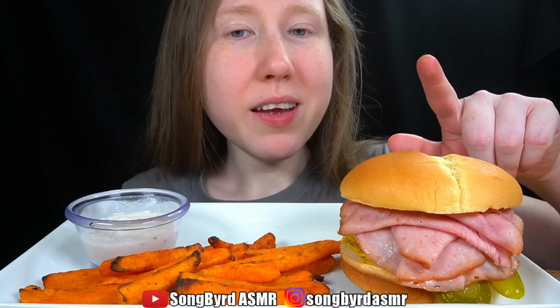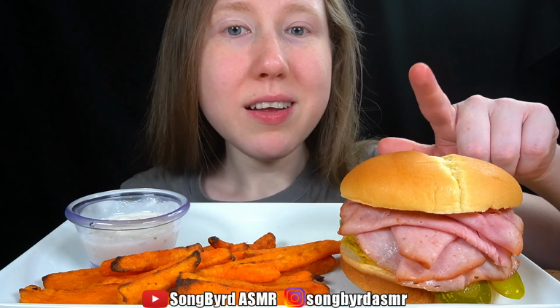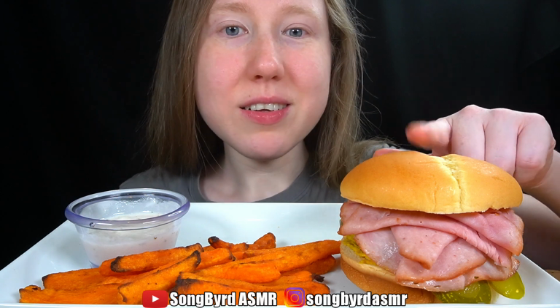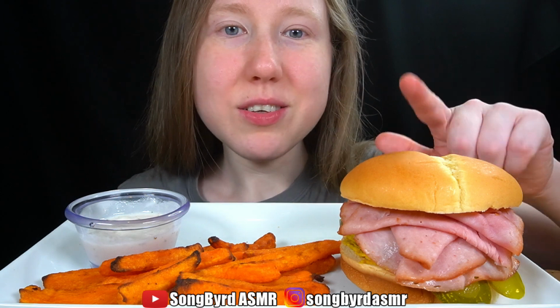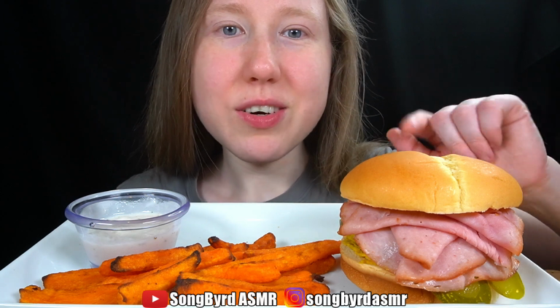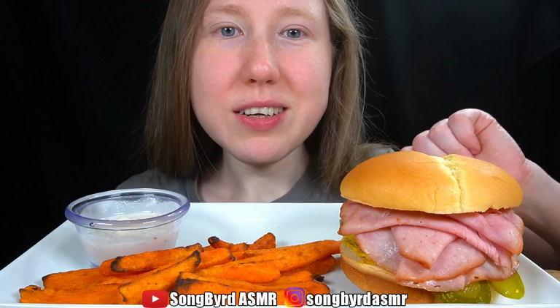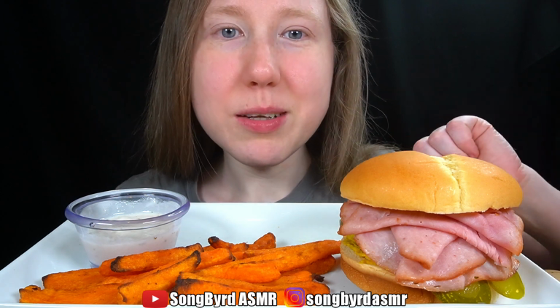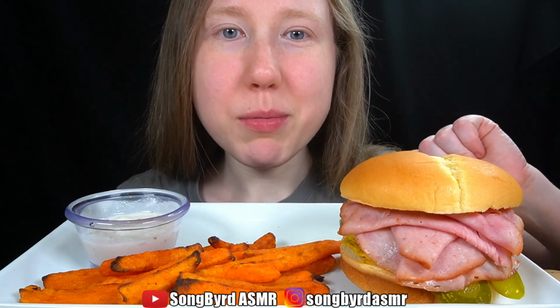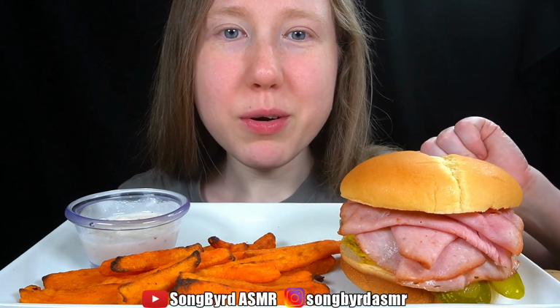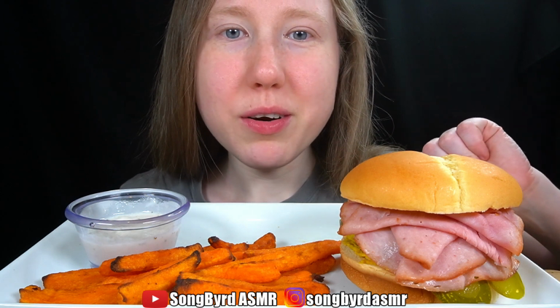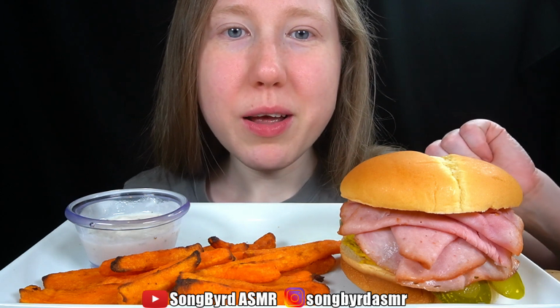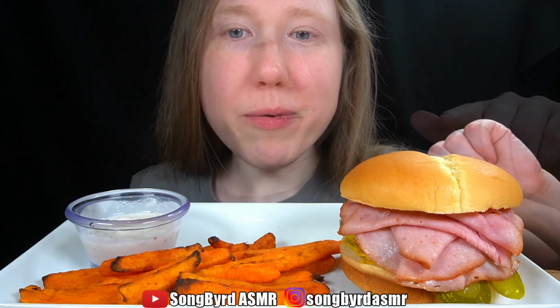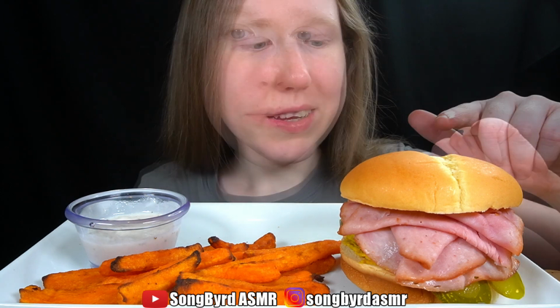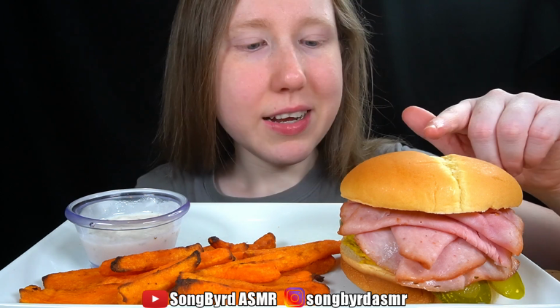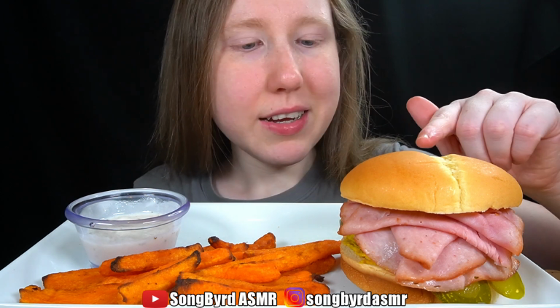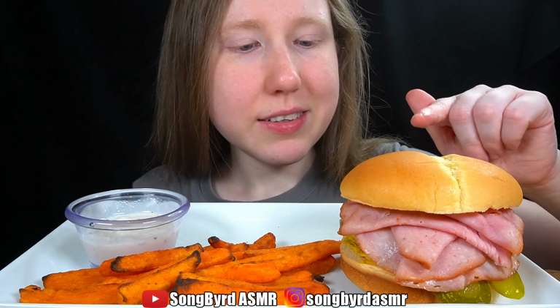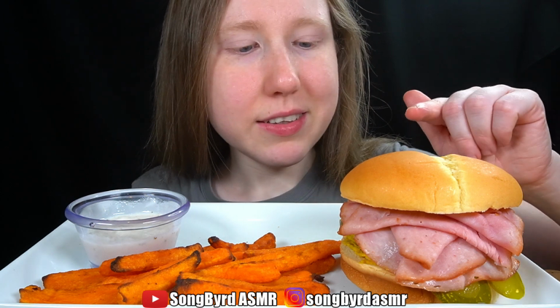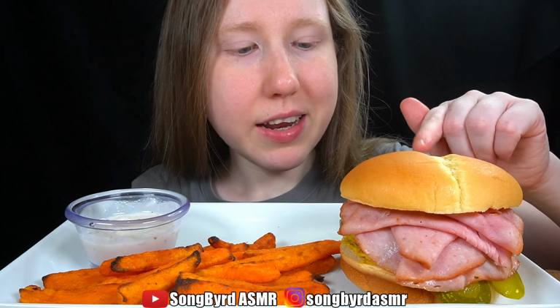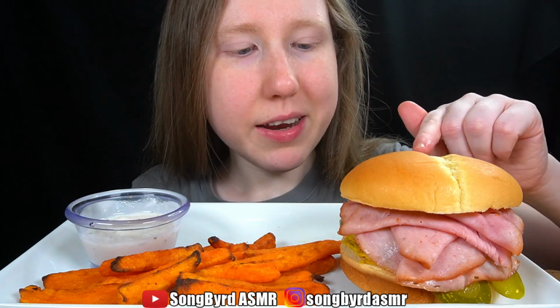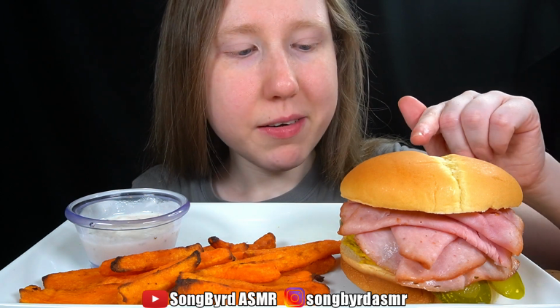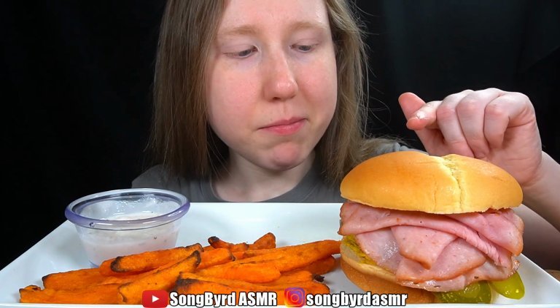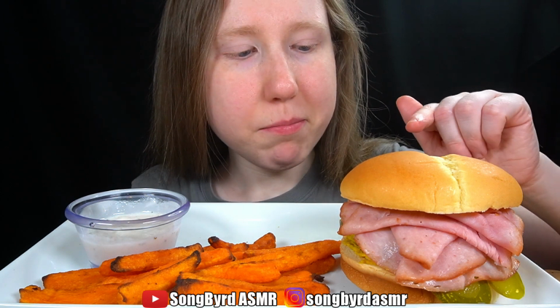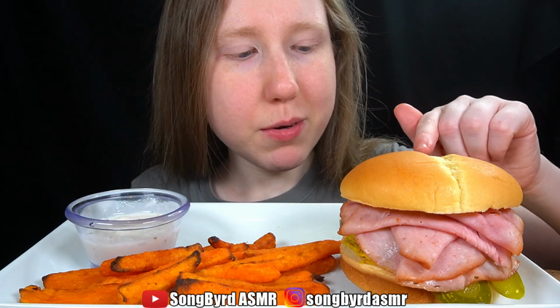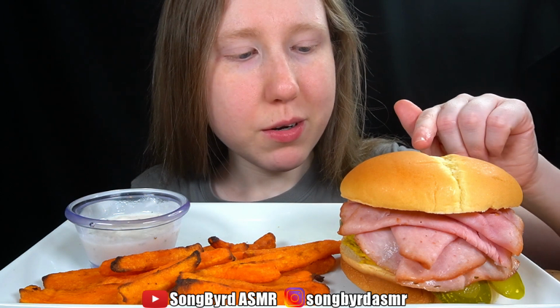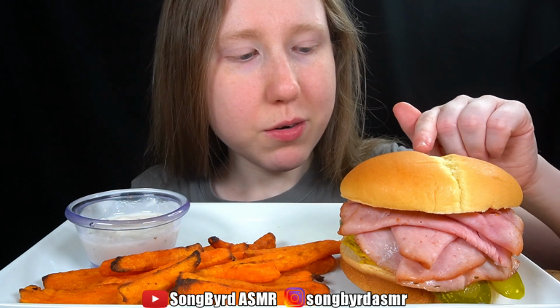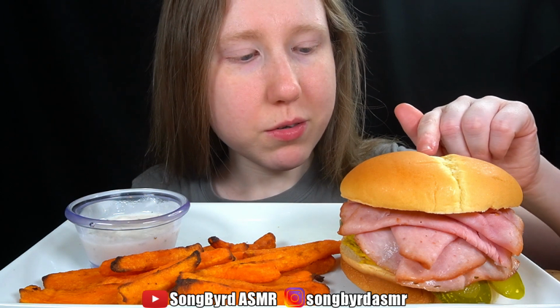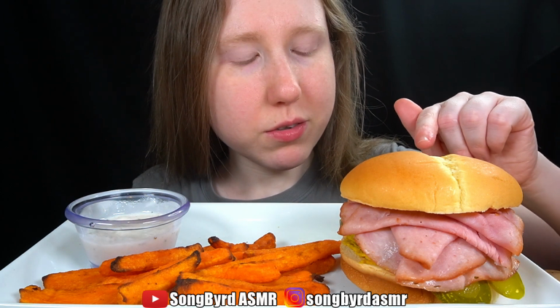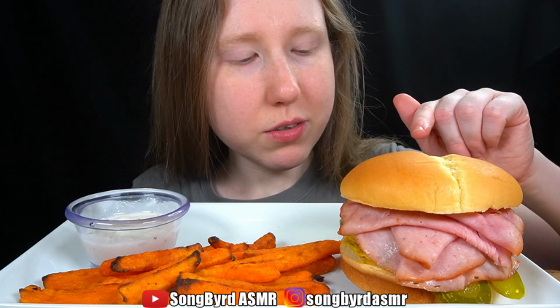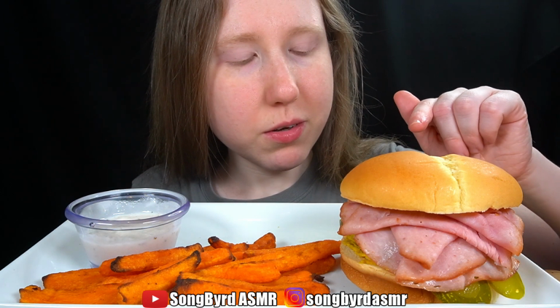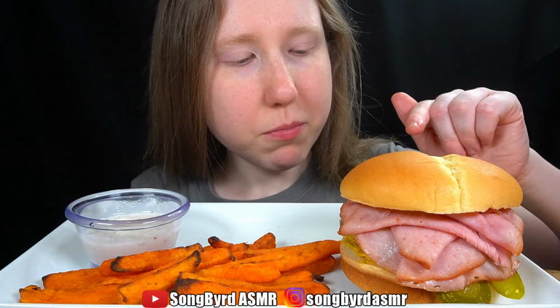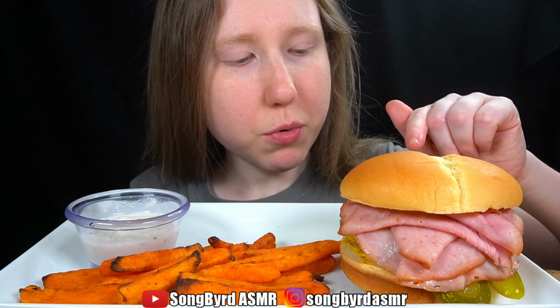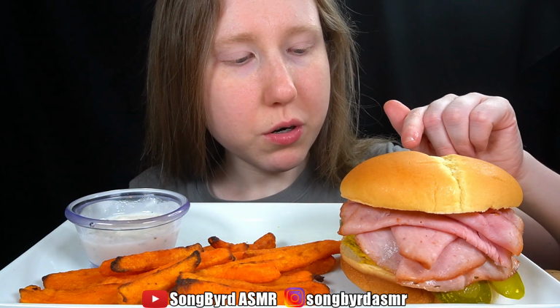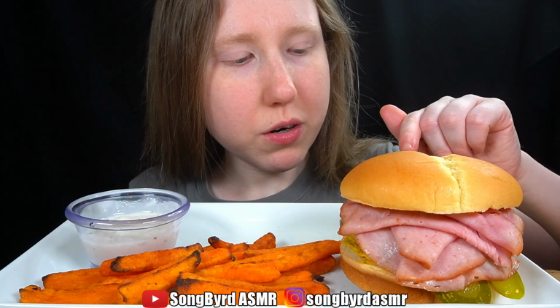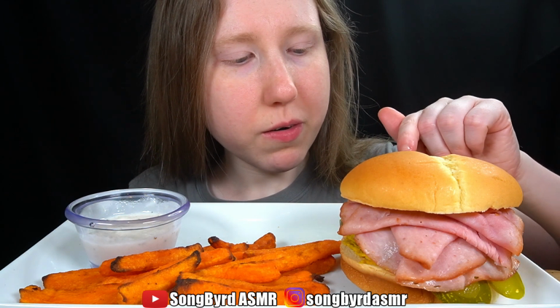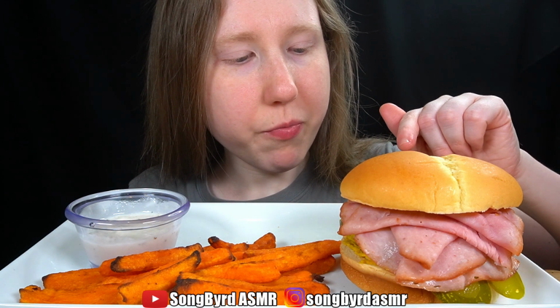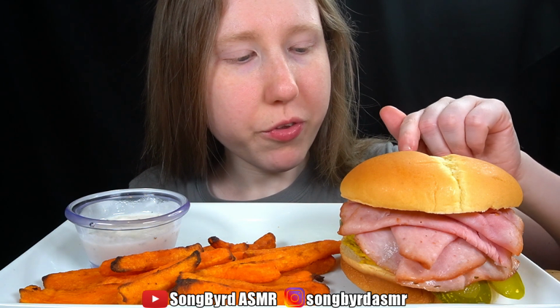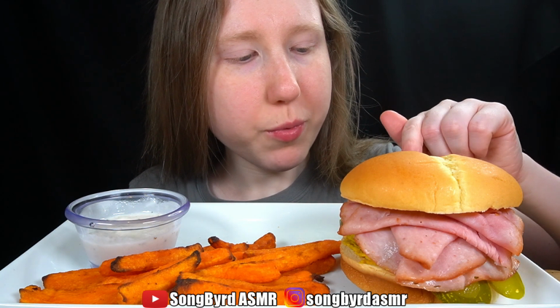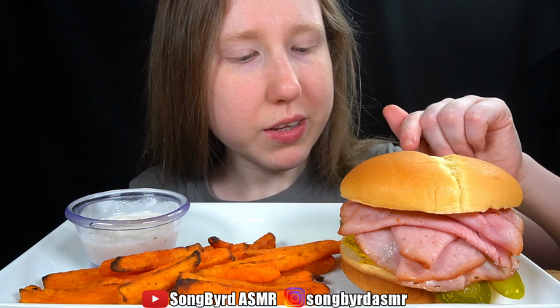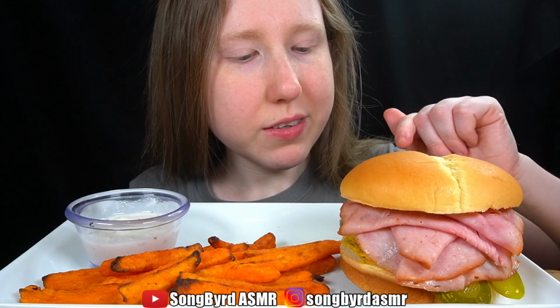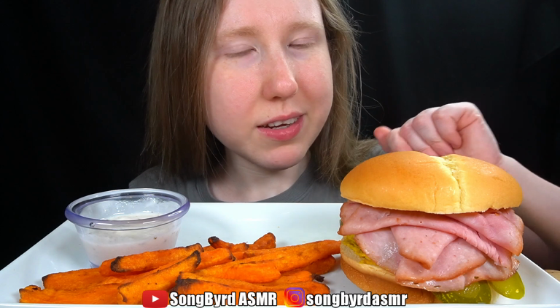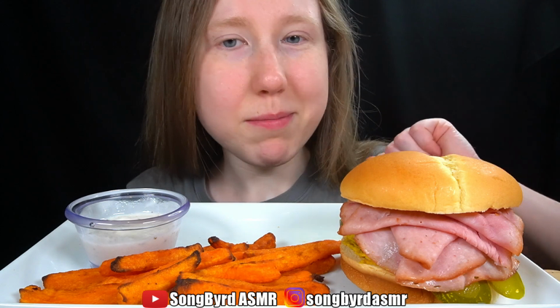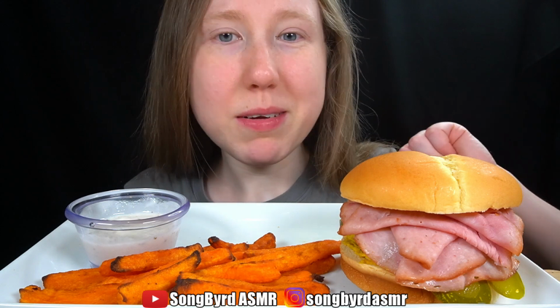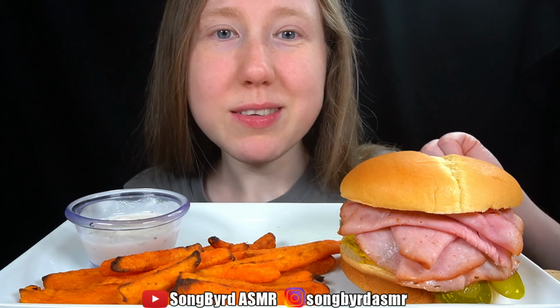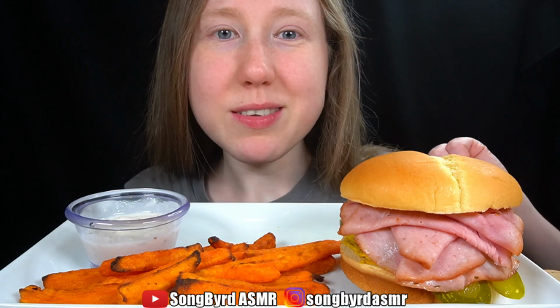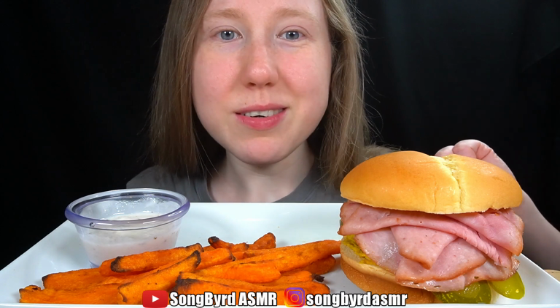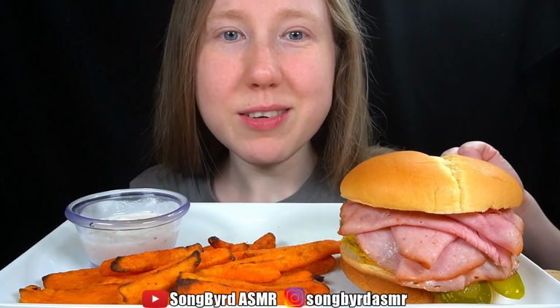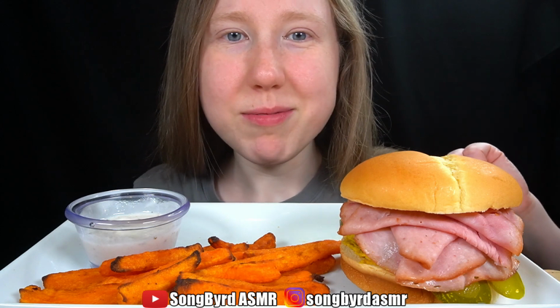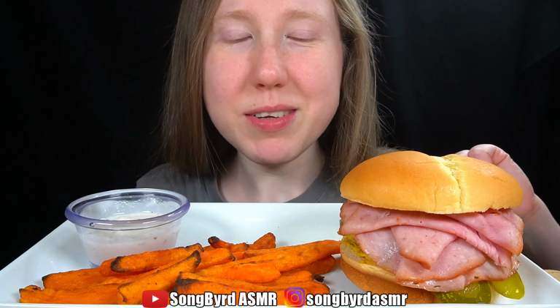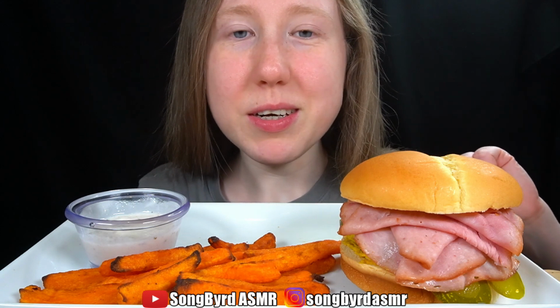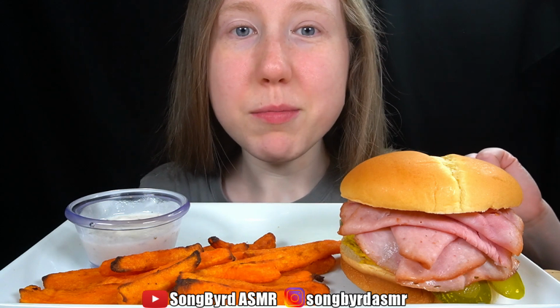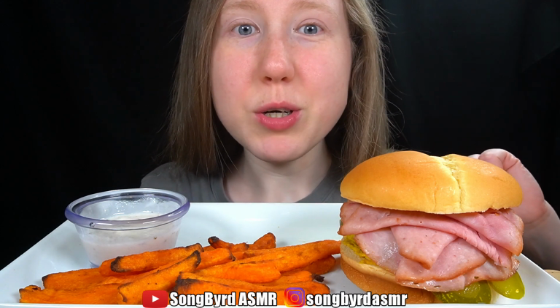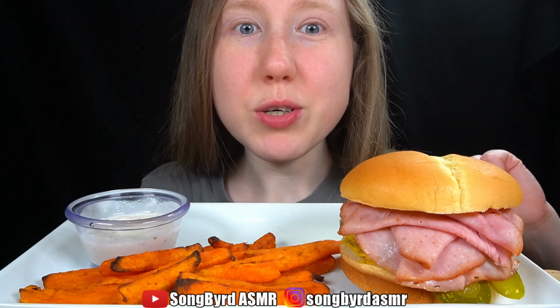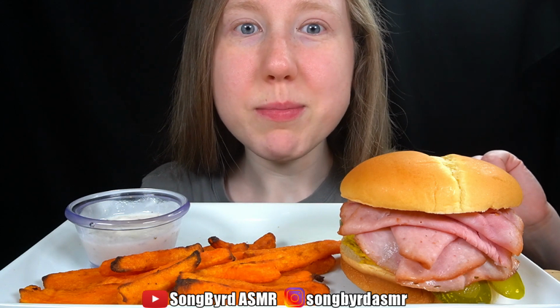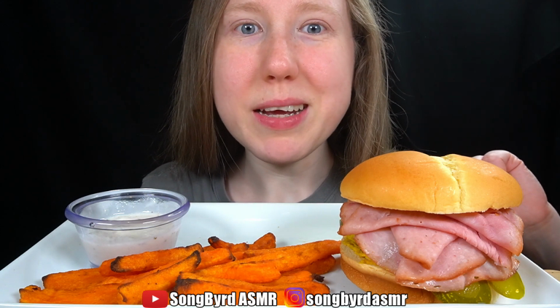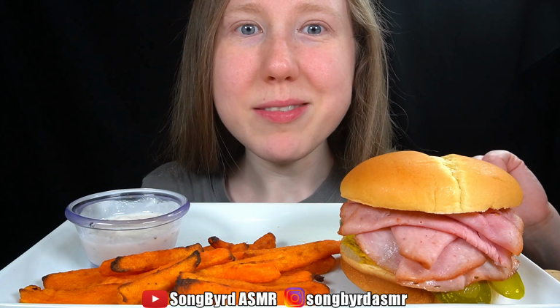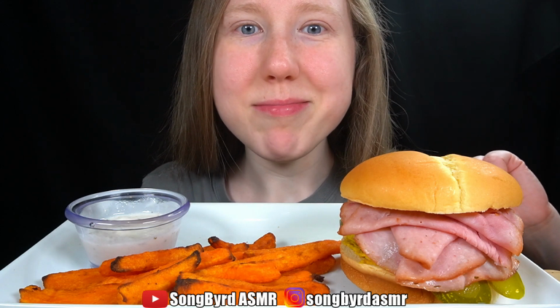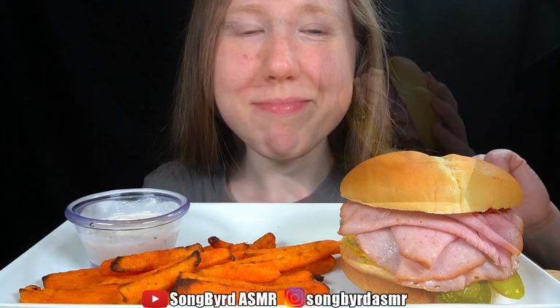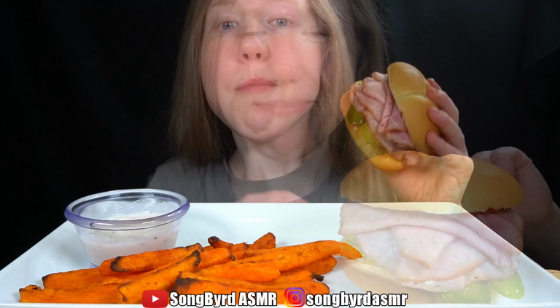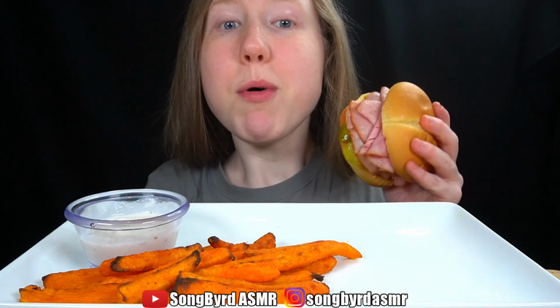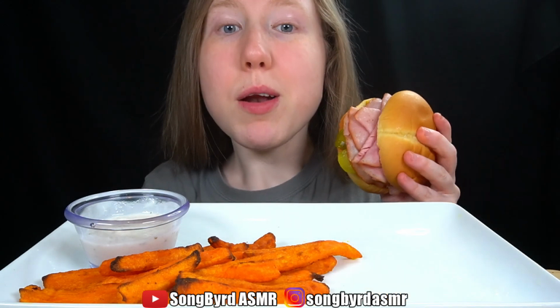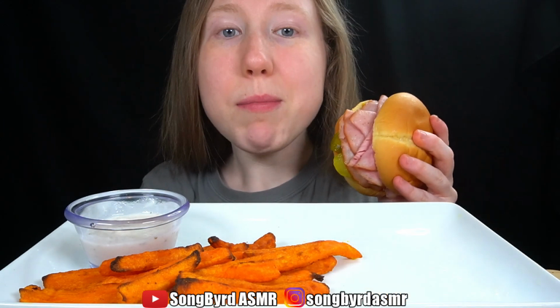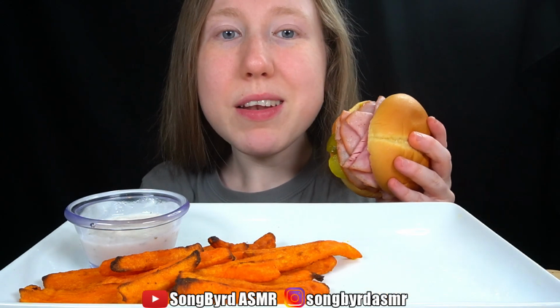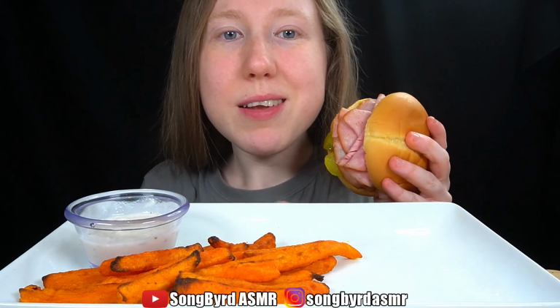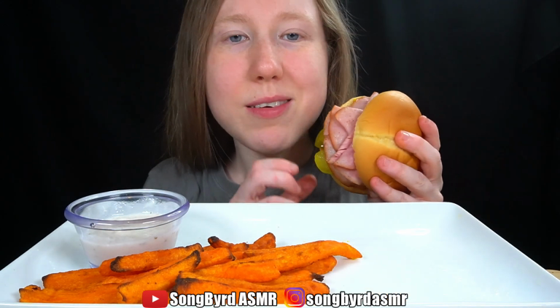Let's try this burger now. It has ham, pickles, pork, swiss, and mustard, and a brioche bun. Bon appétit.